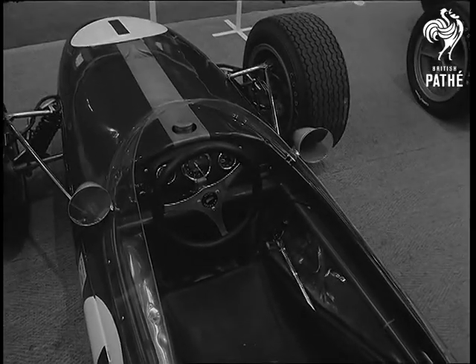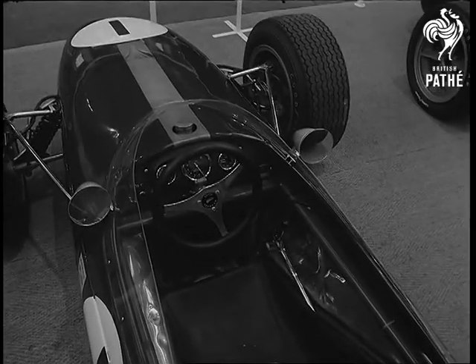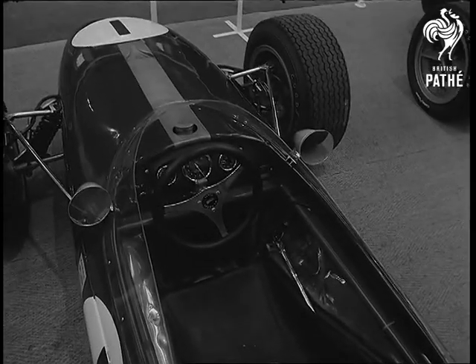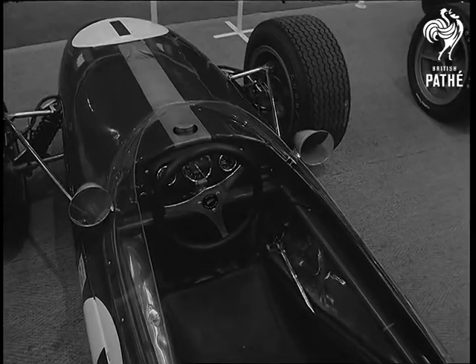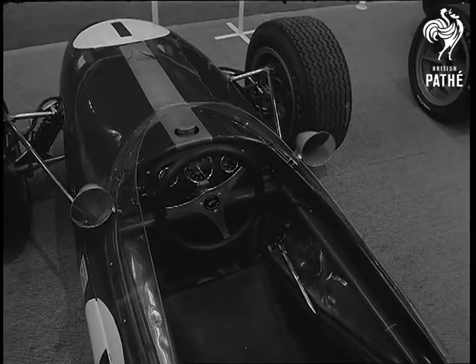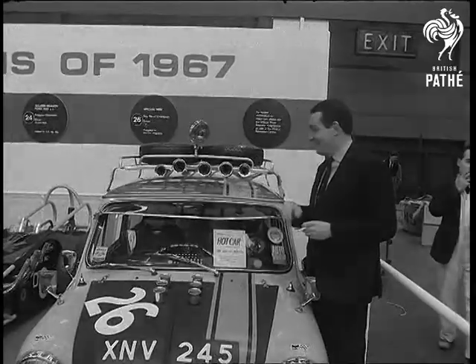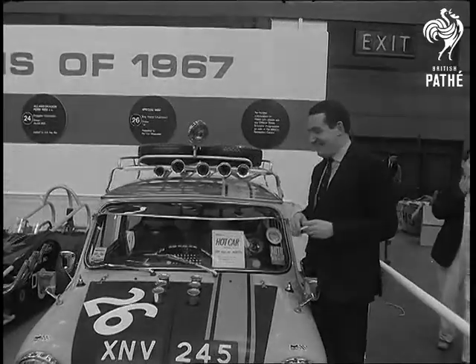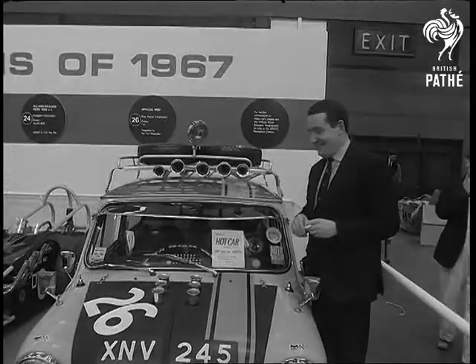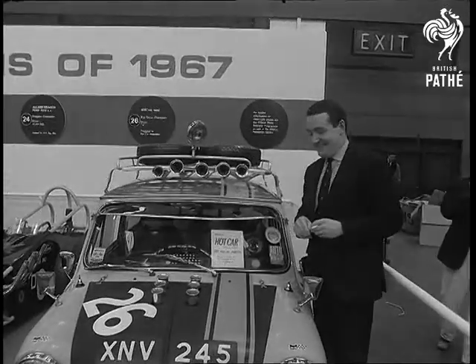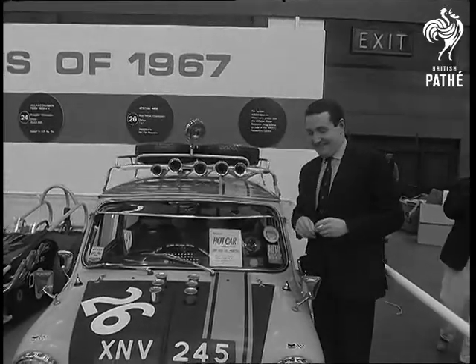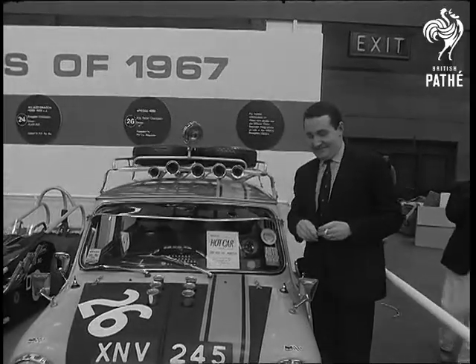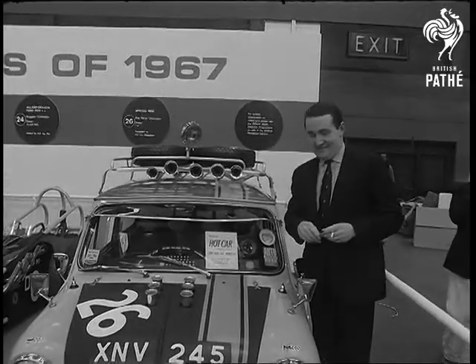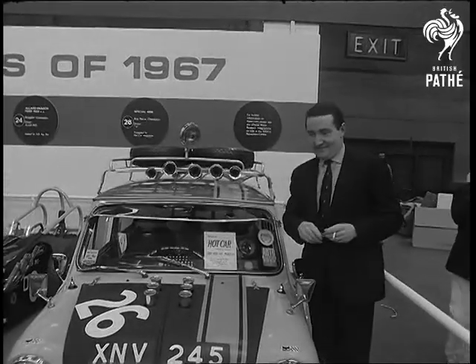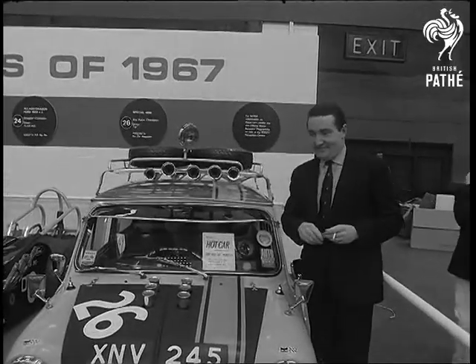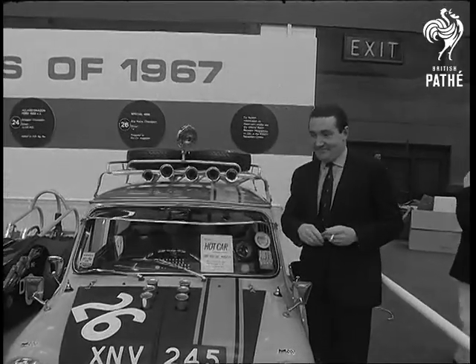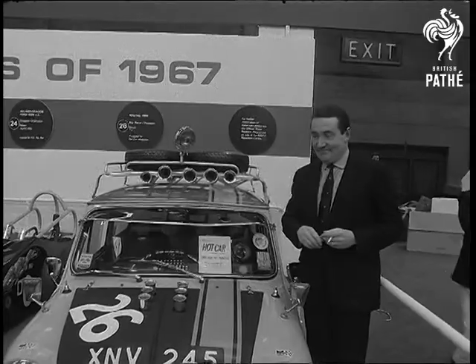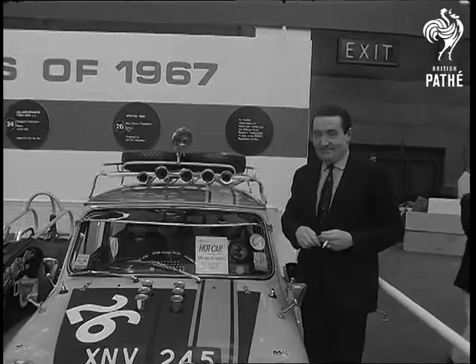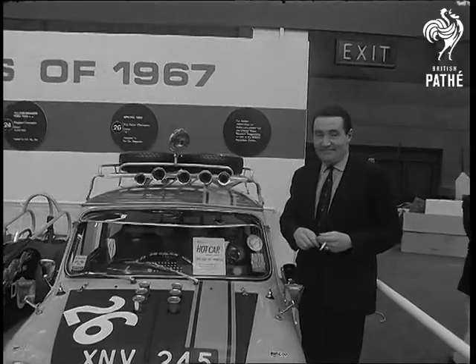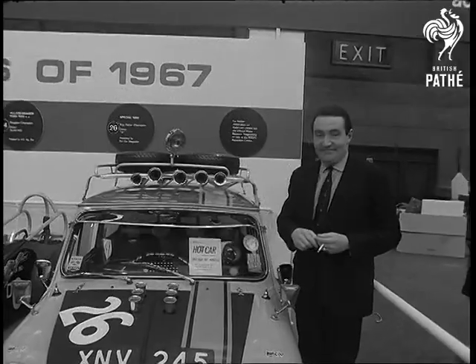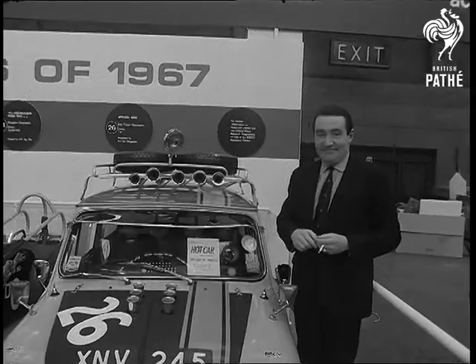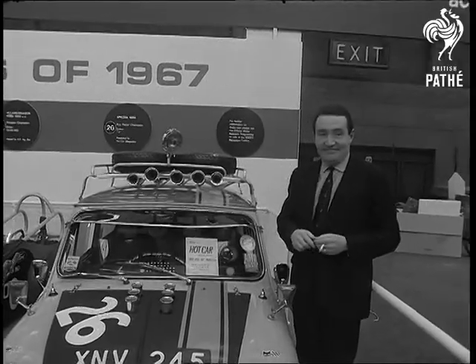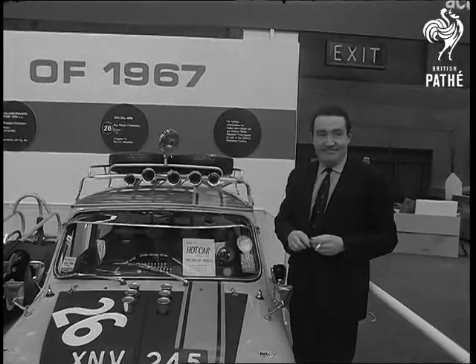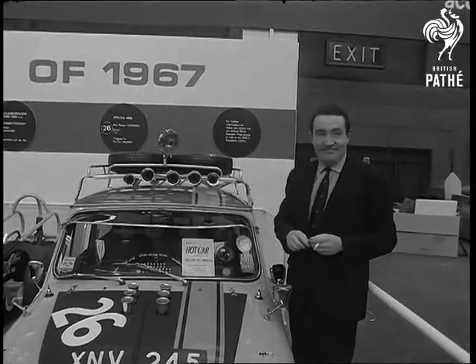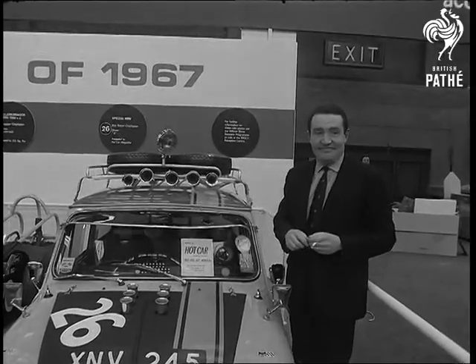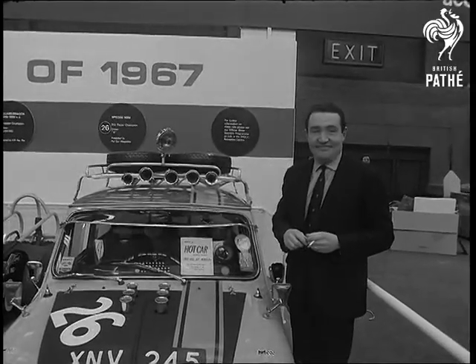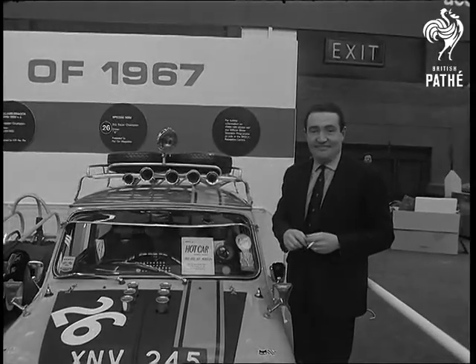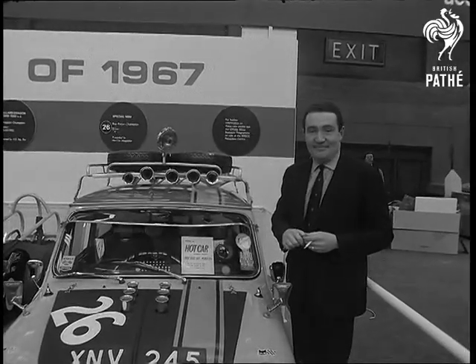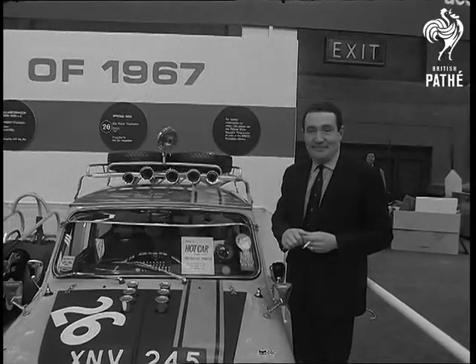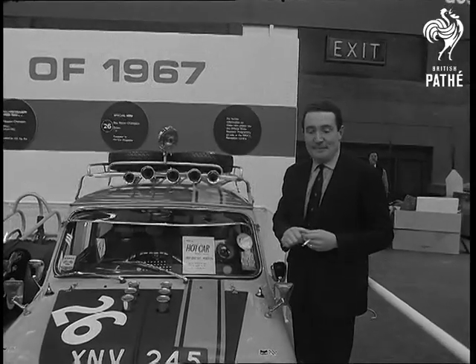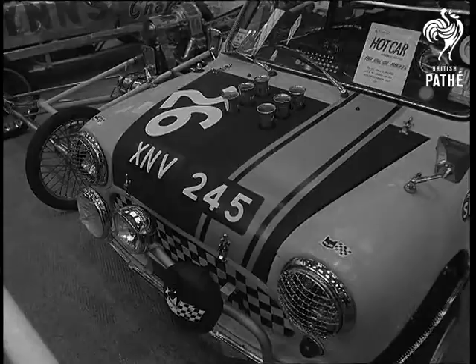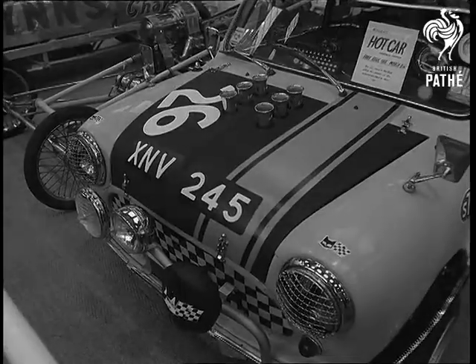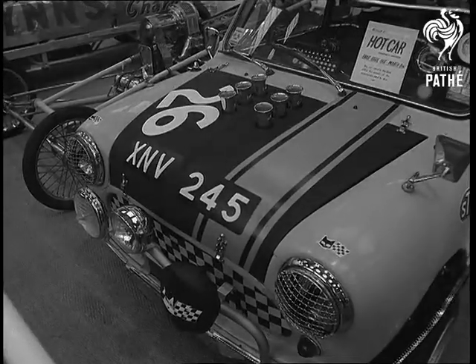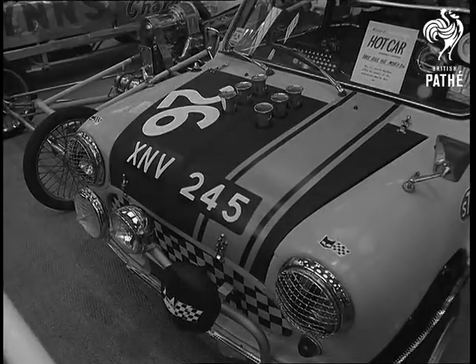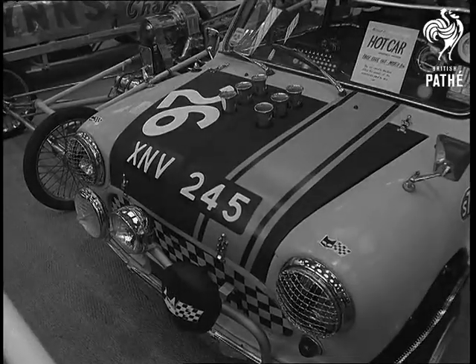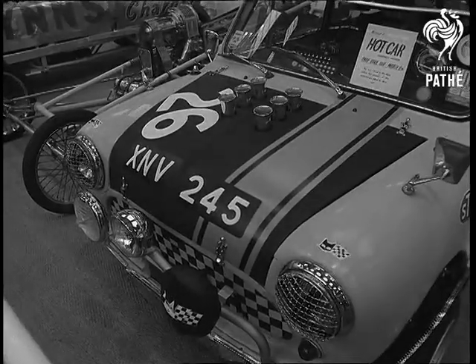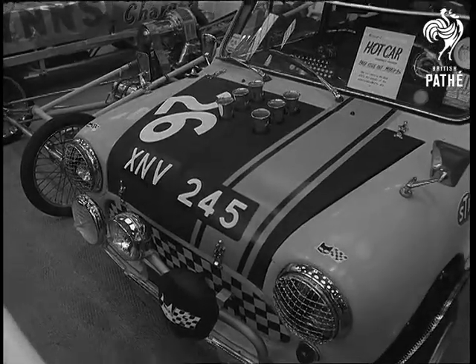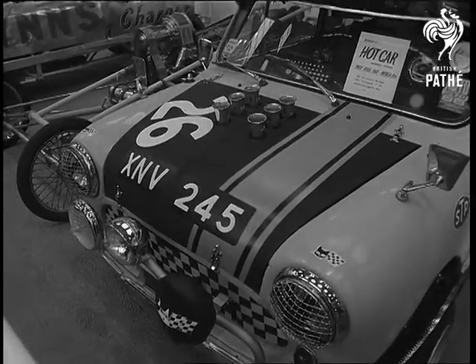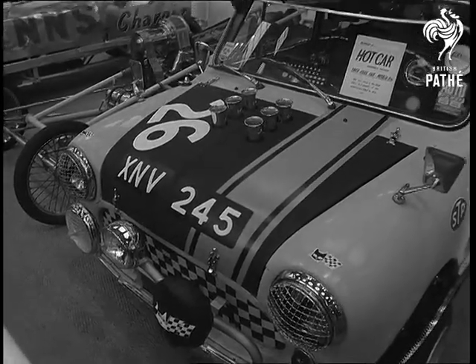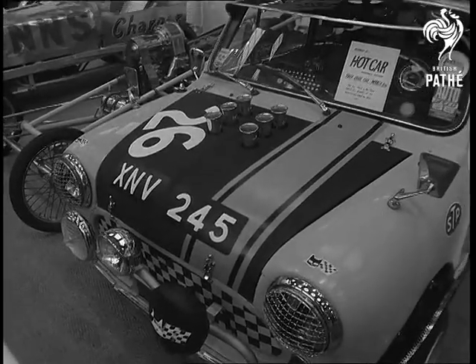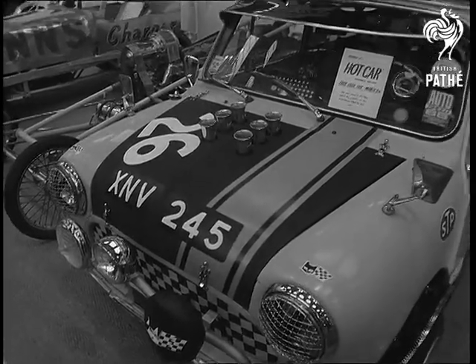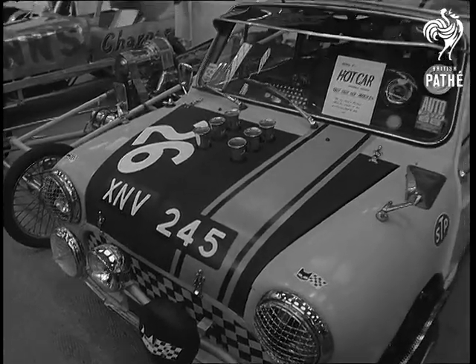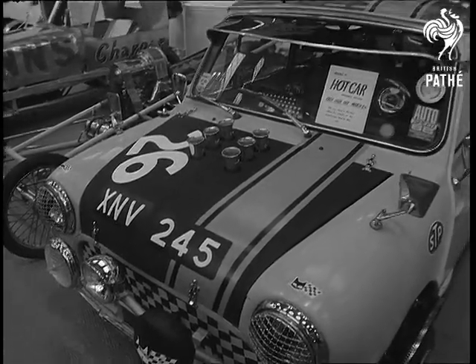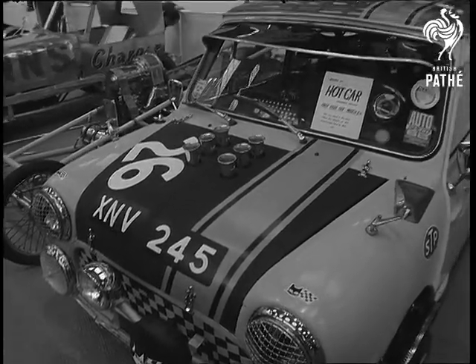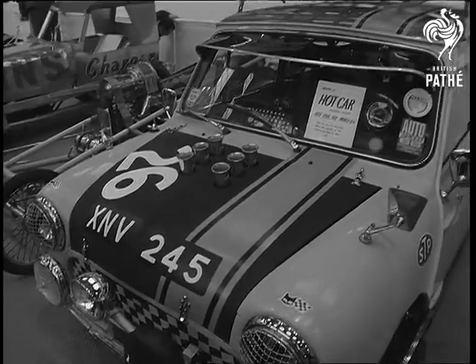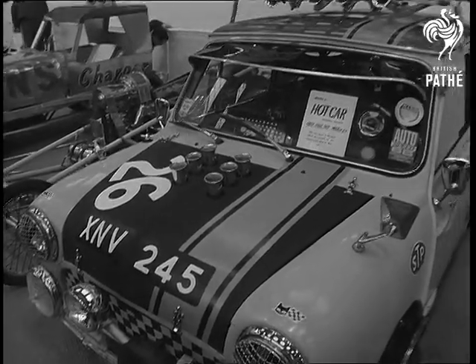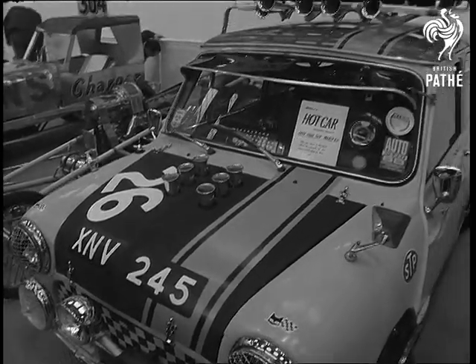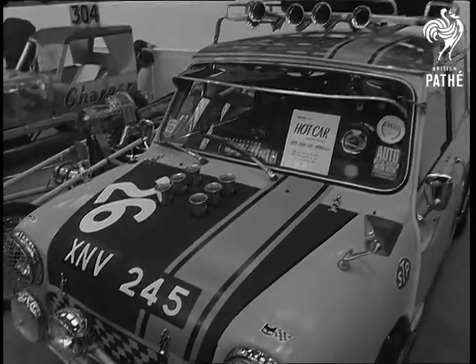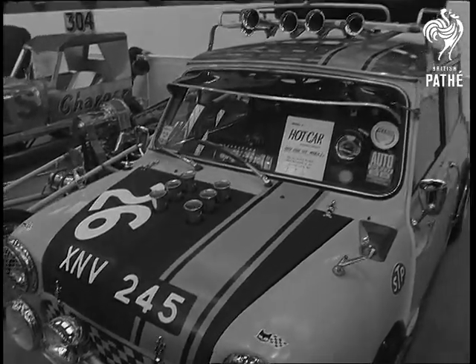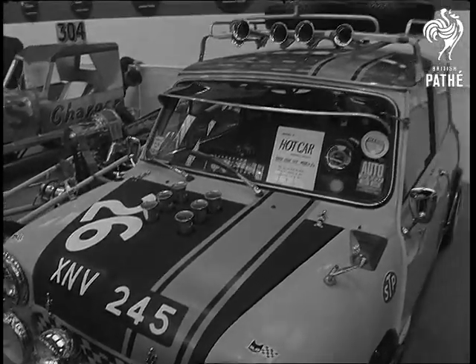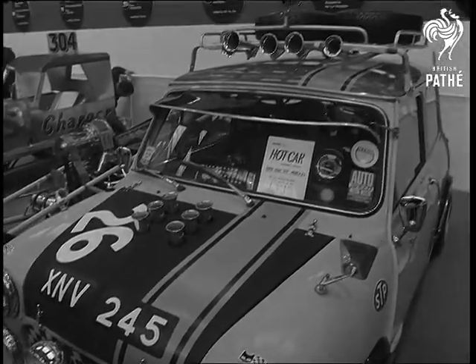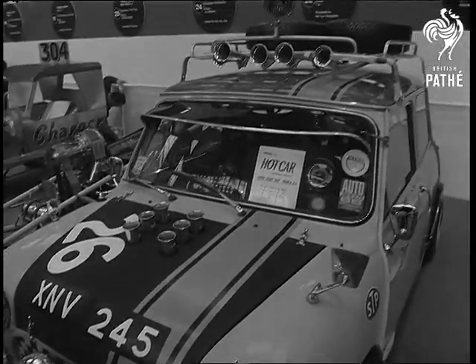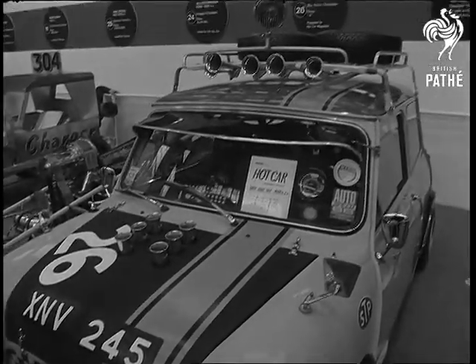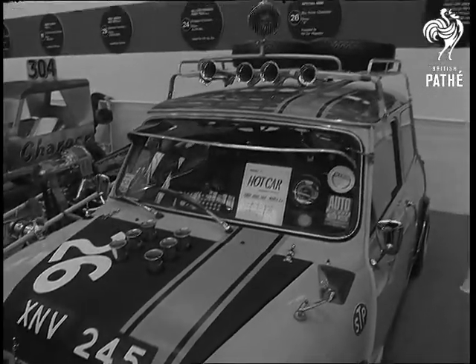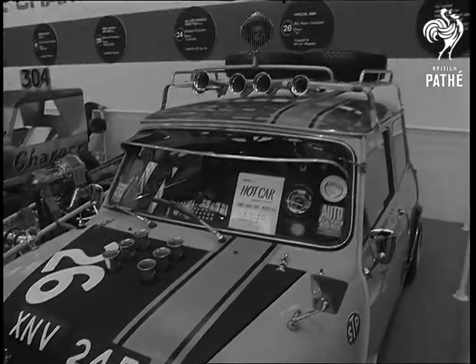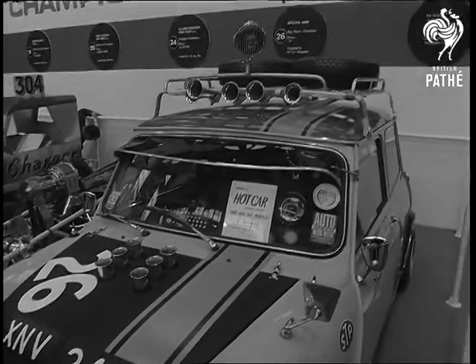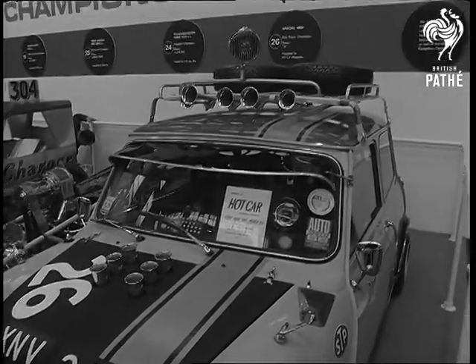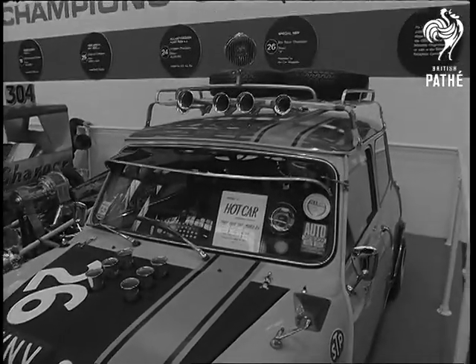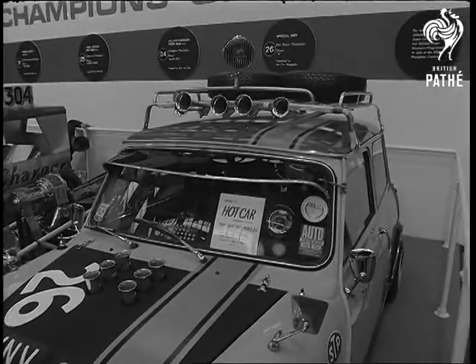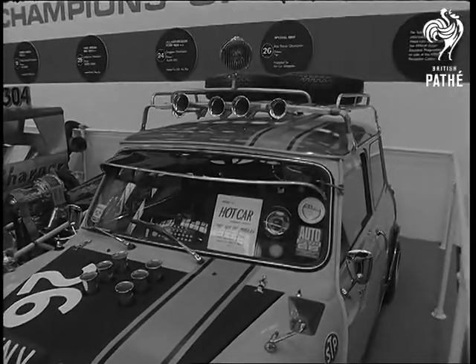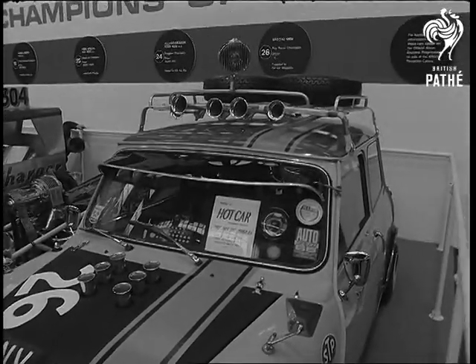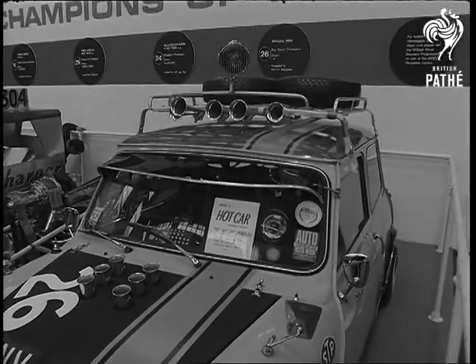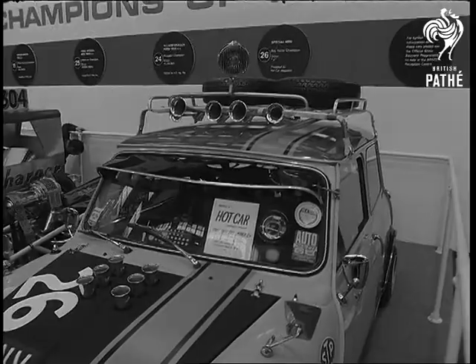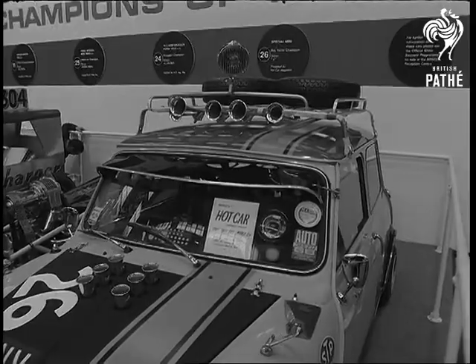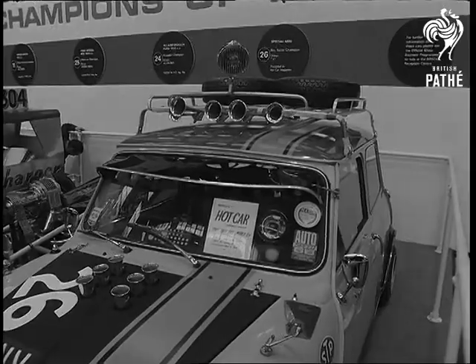Champion rally driver Paddy Hopkirk couldn't resist admiring this hotted-up super mini. Driving a car like that calls for safety measures.